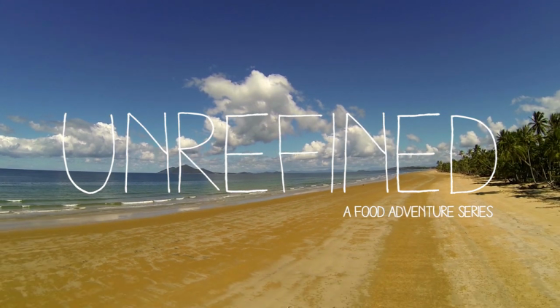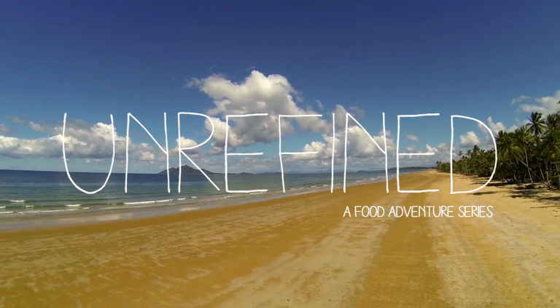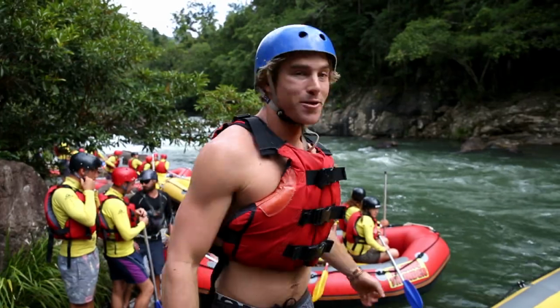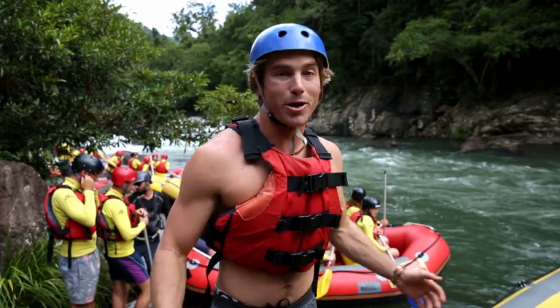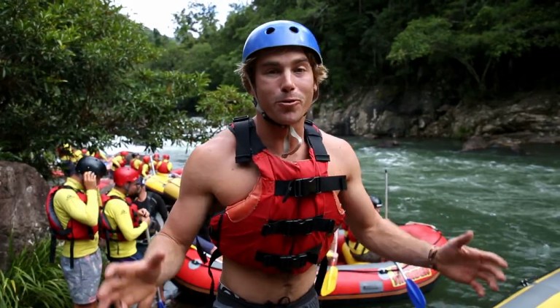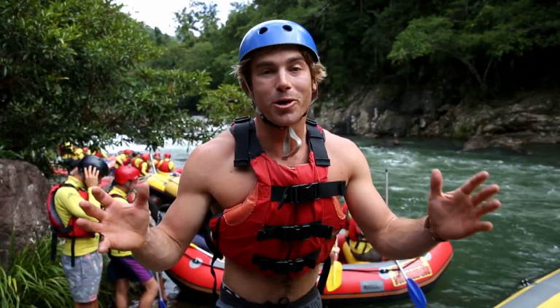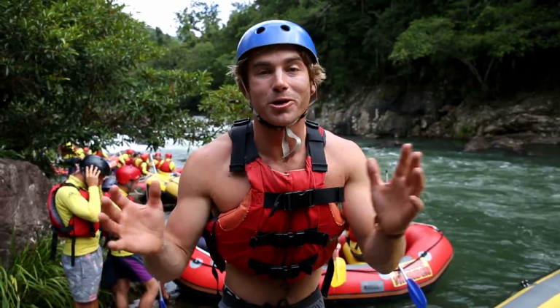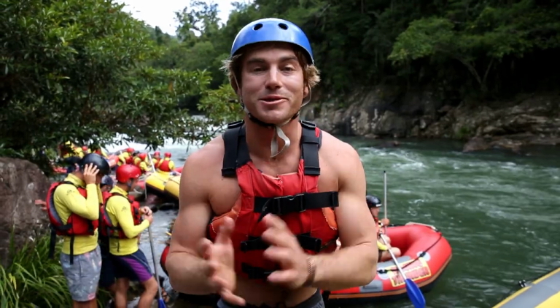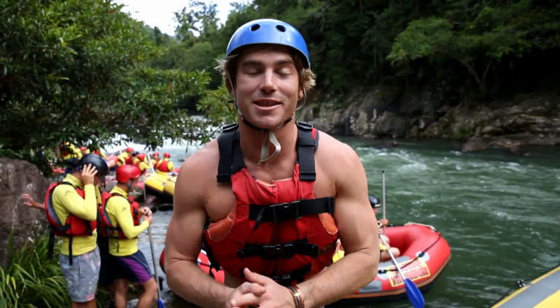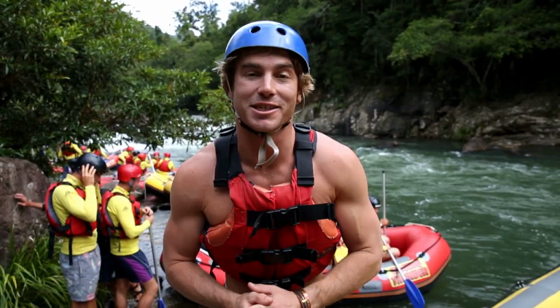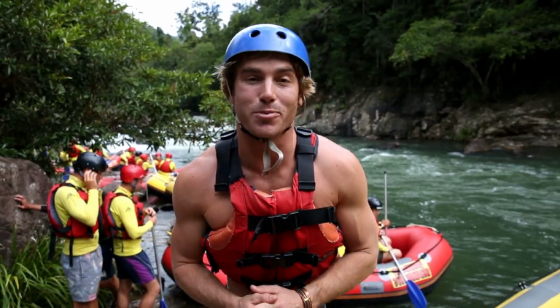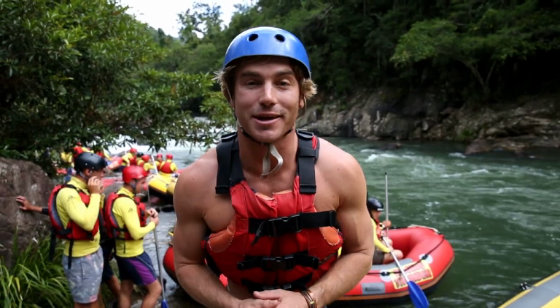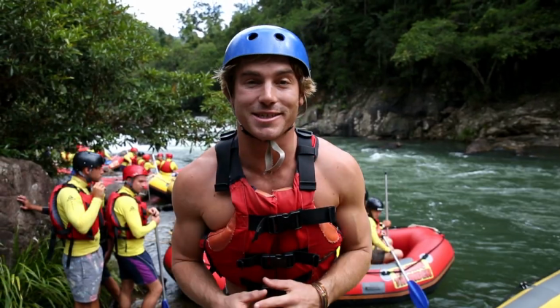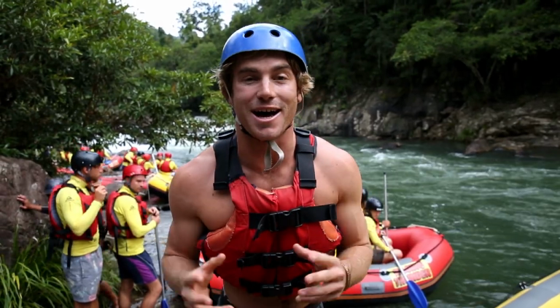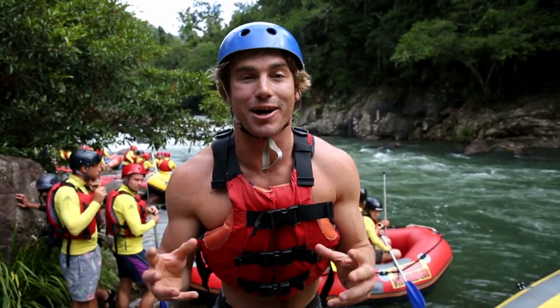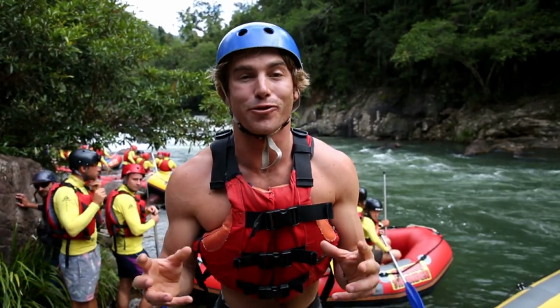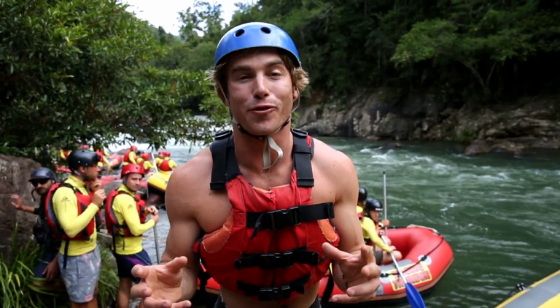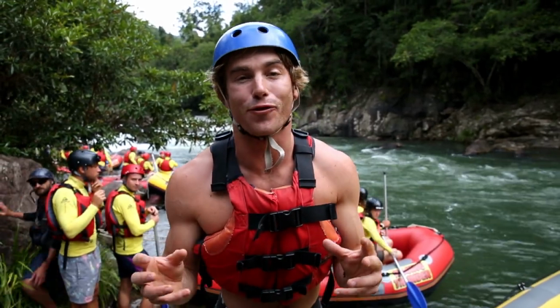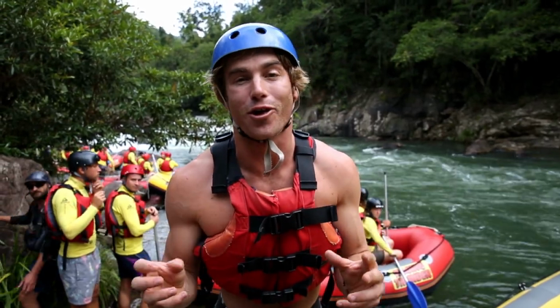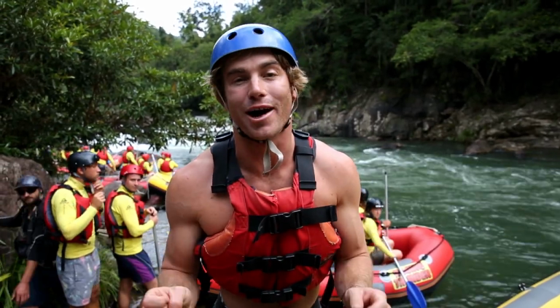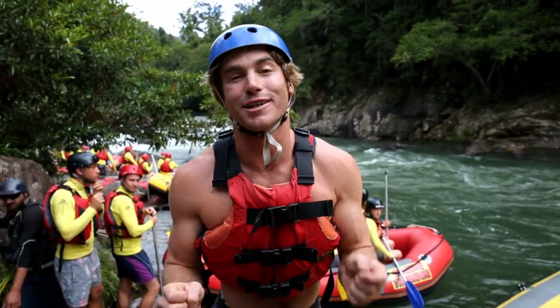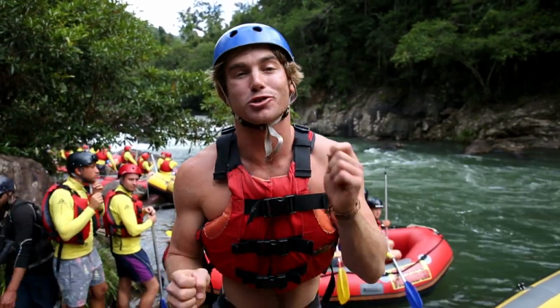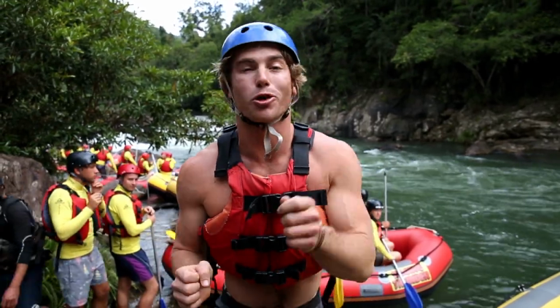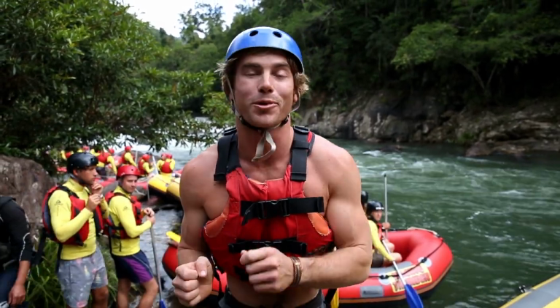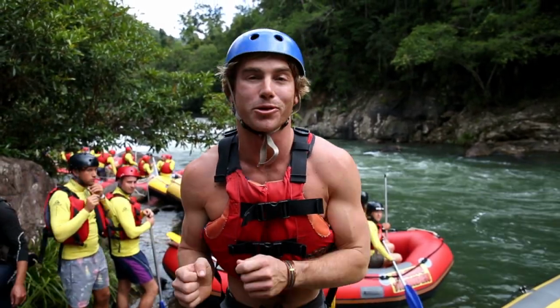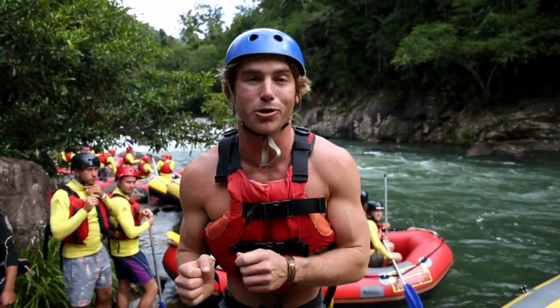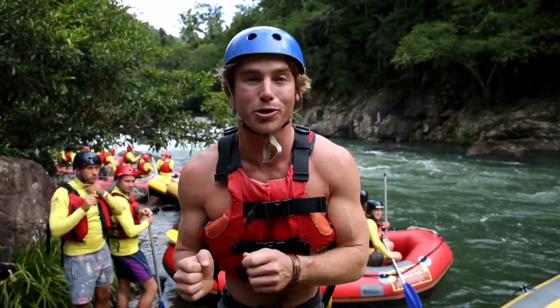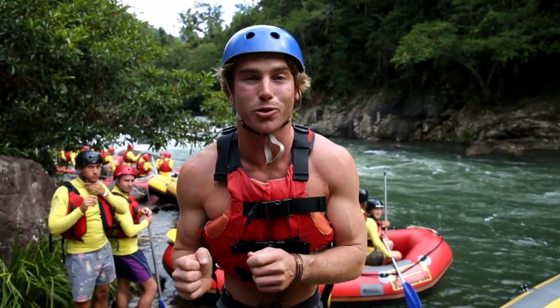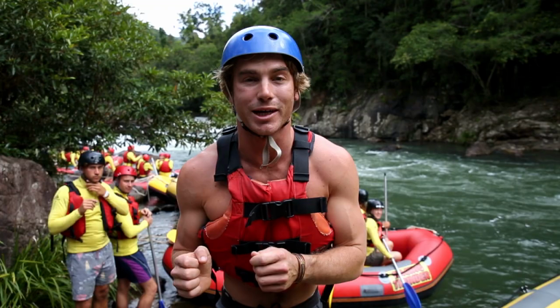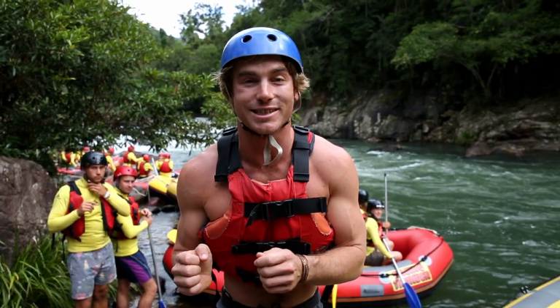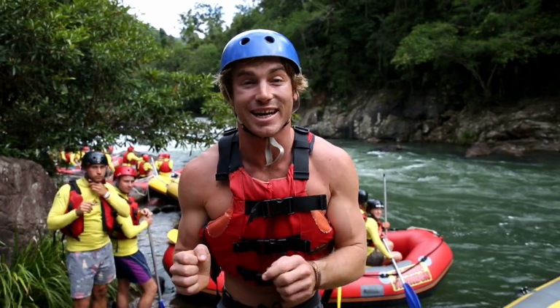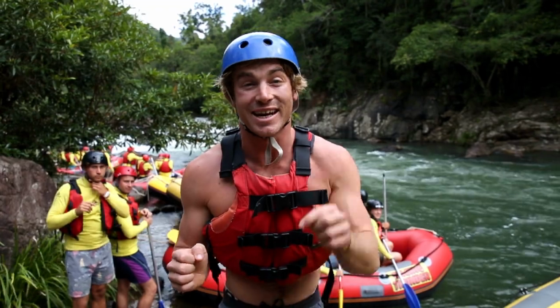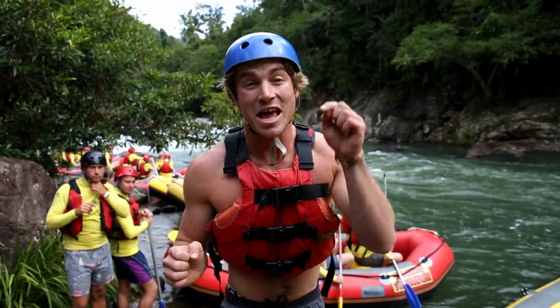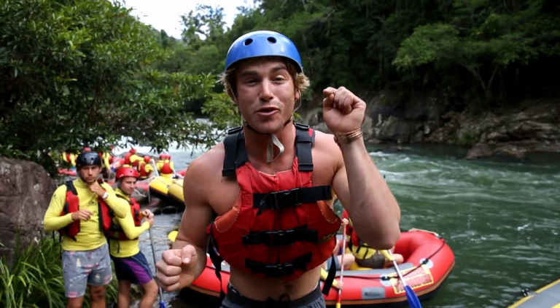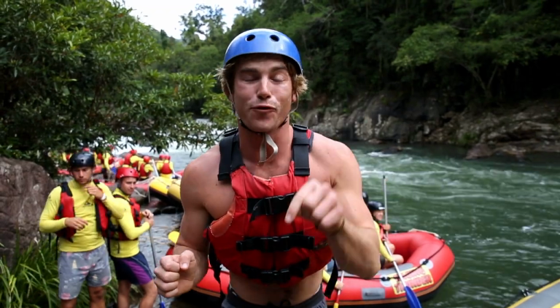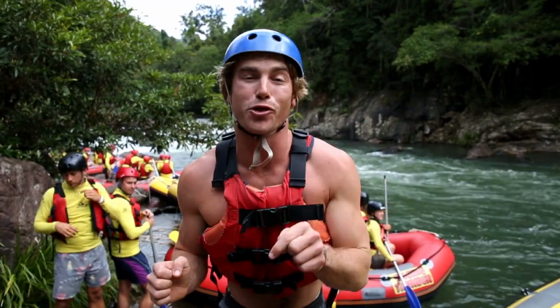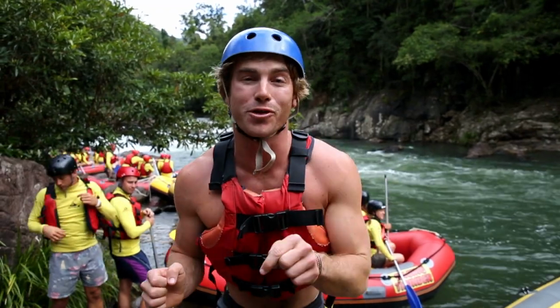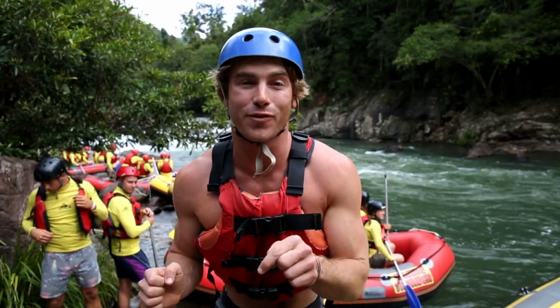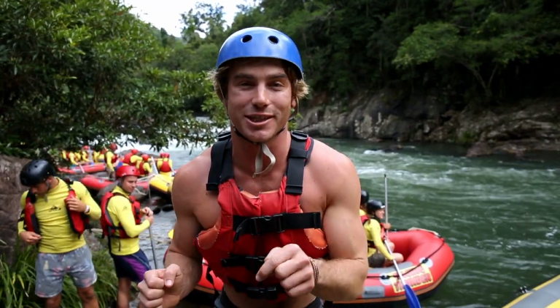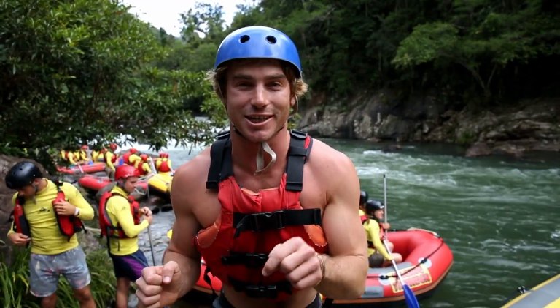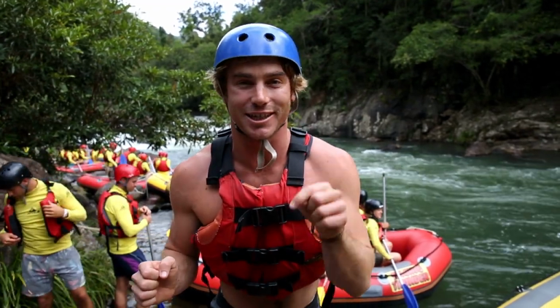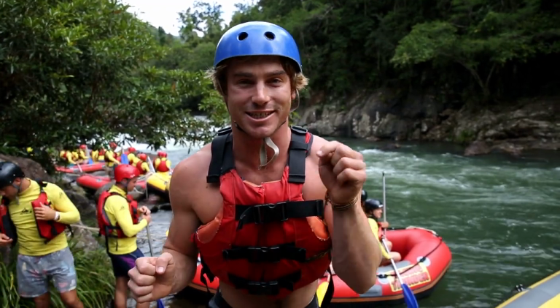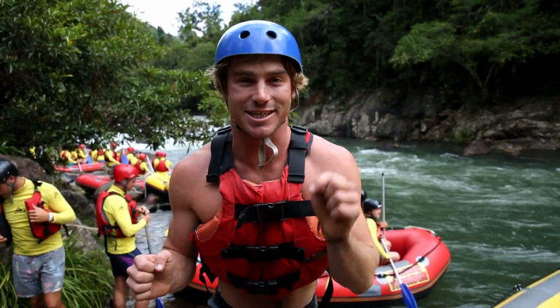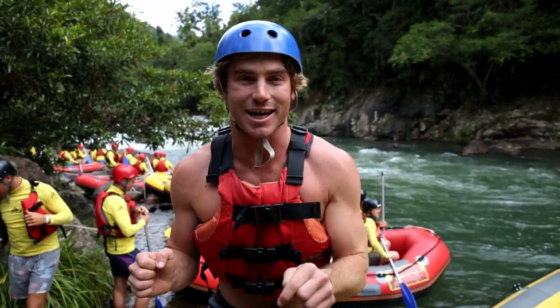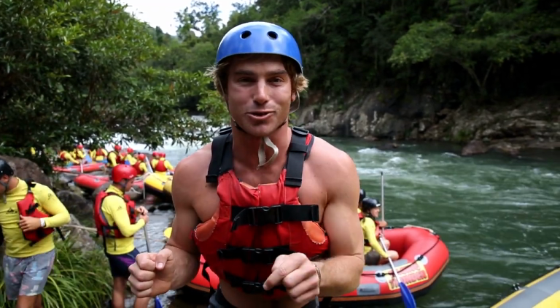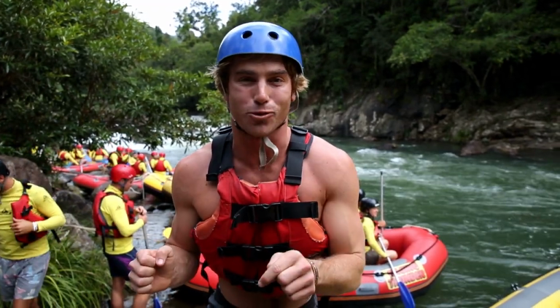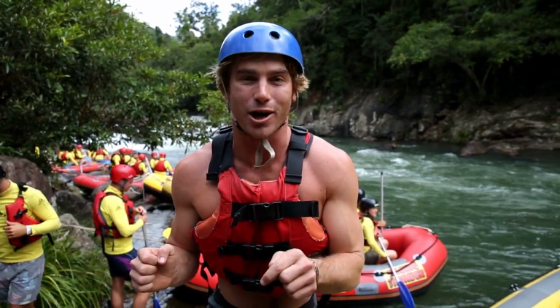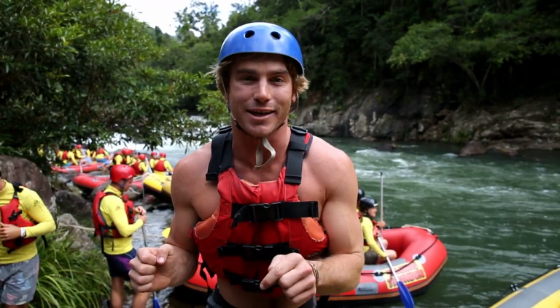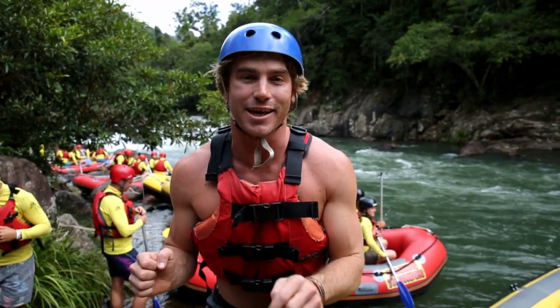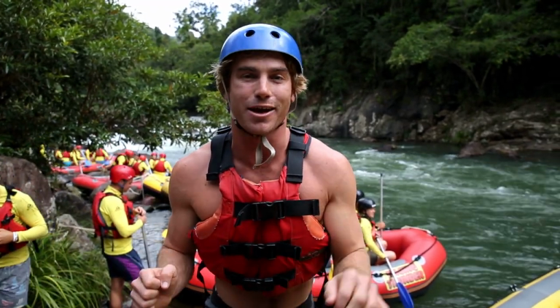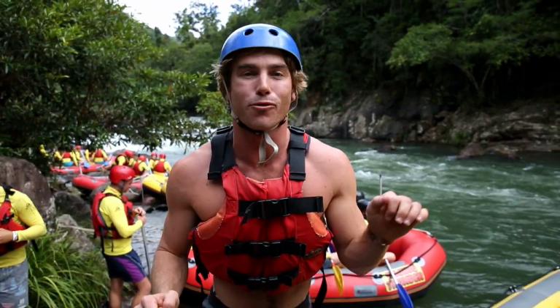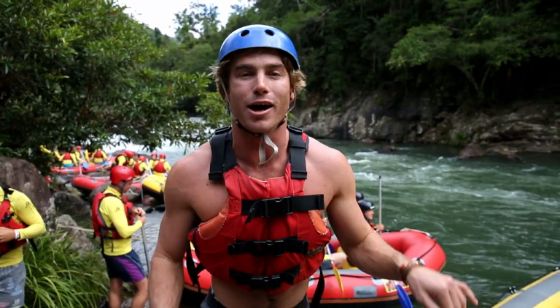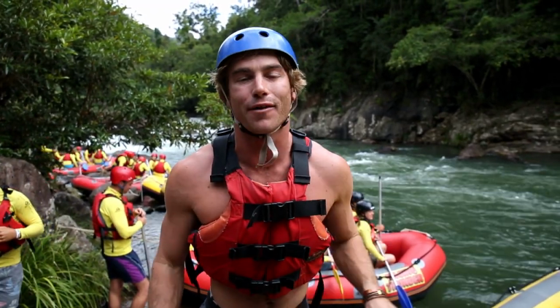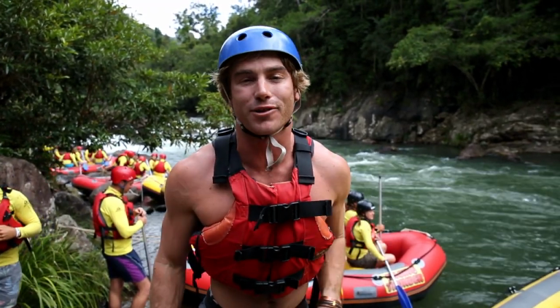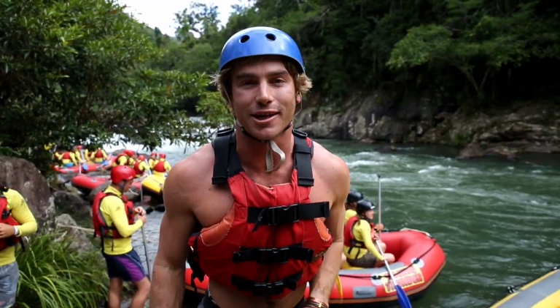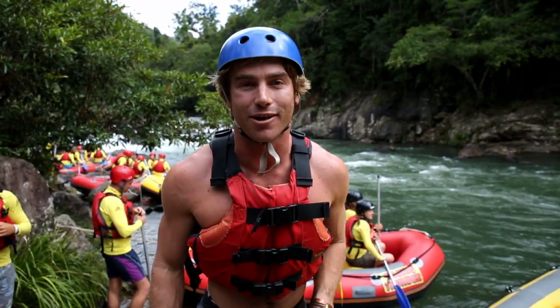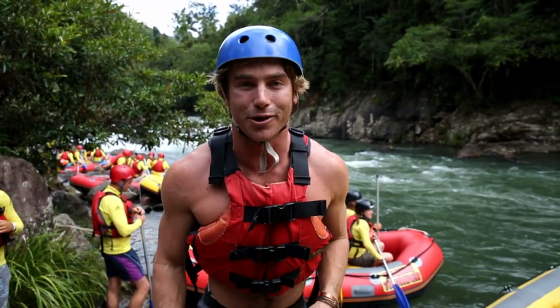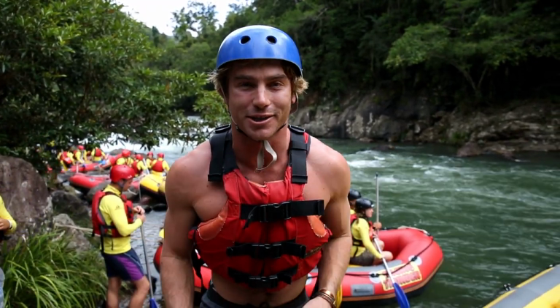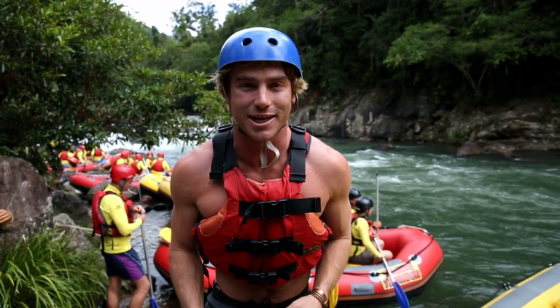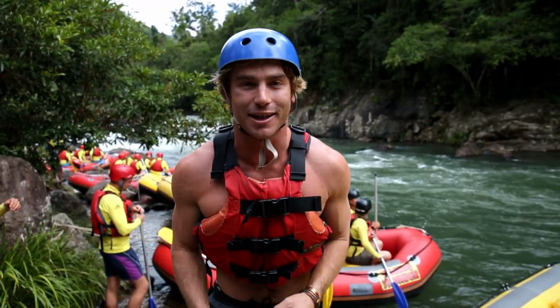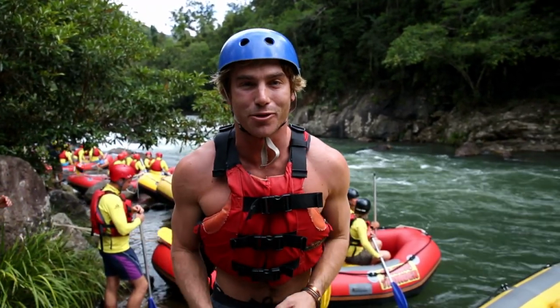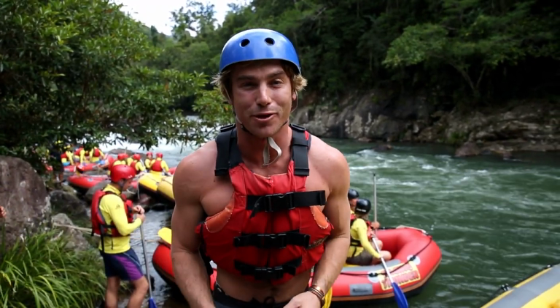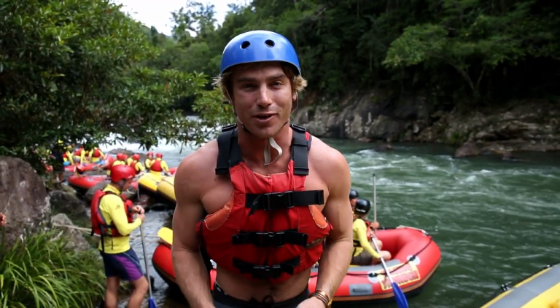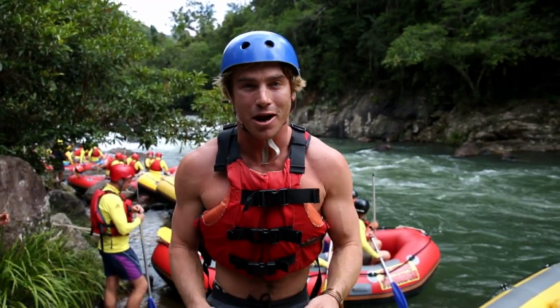Welcome to this month's Unrefined, Tropical North Queensland. The food adventure starts right here rafting on the Tully River.